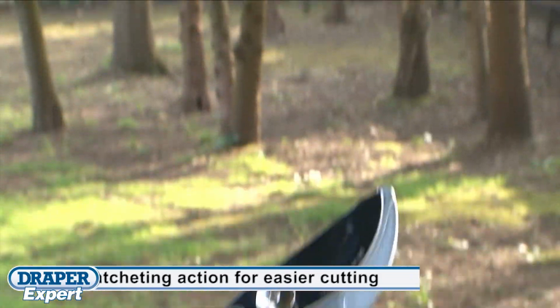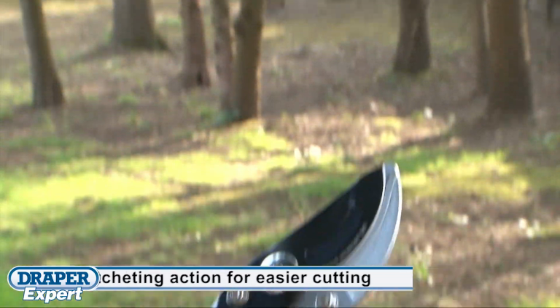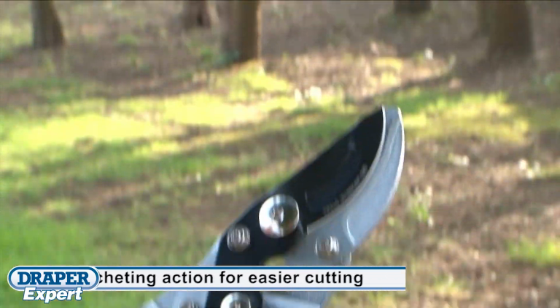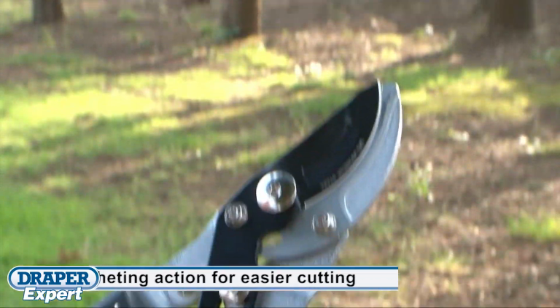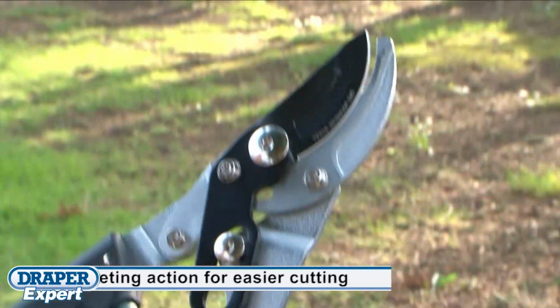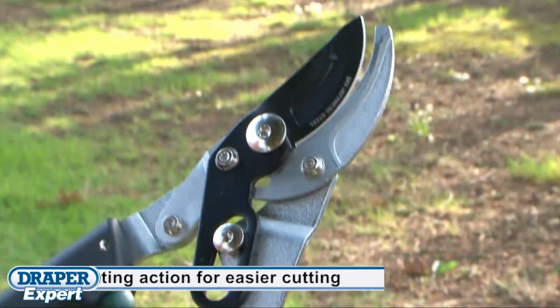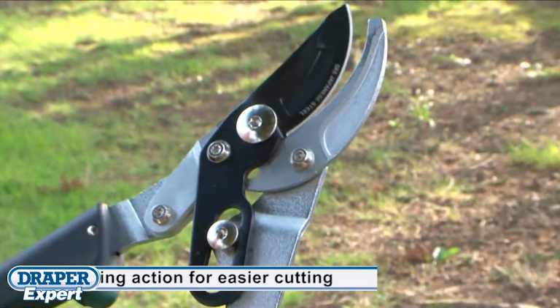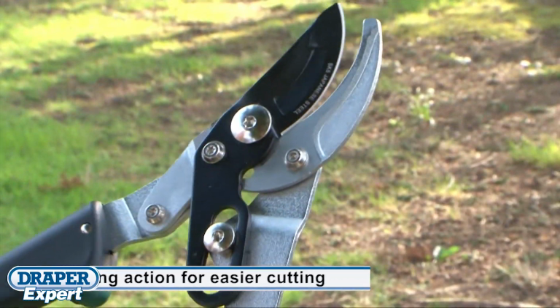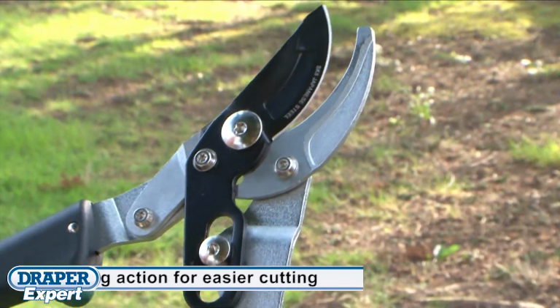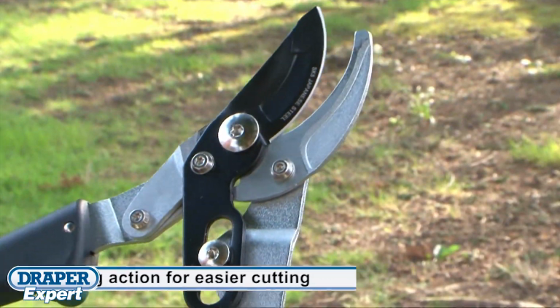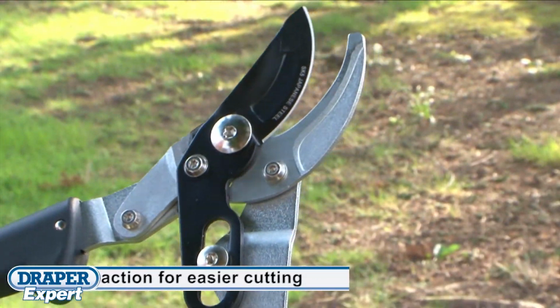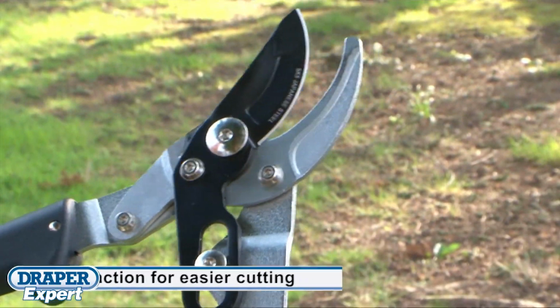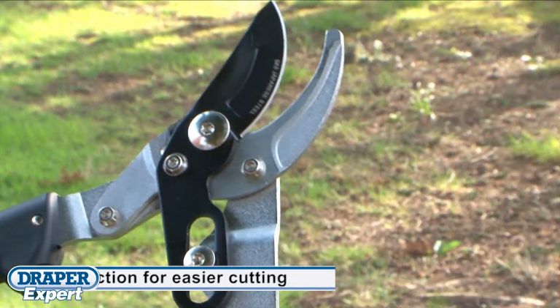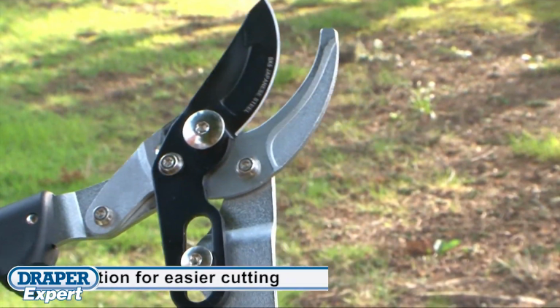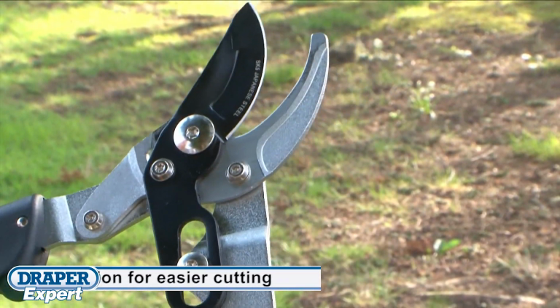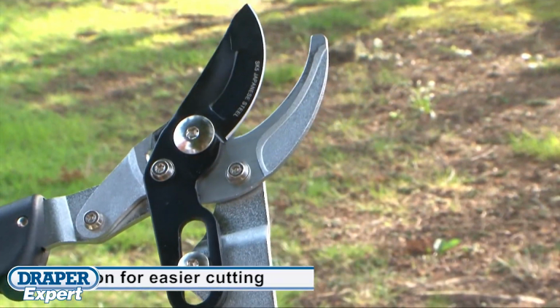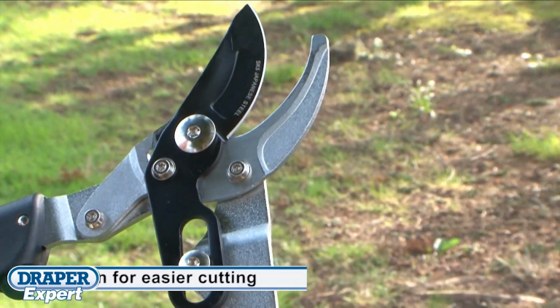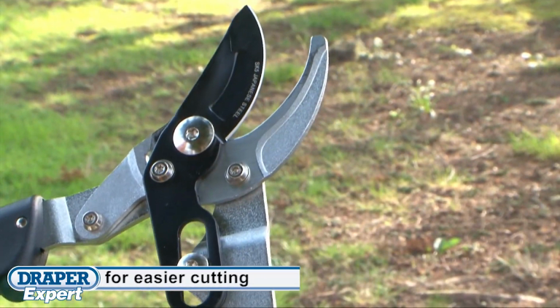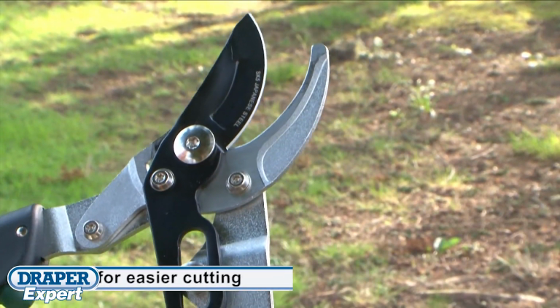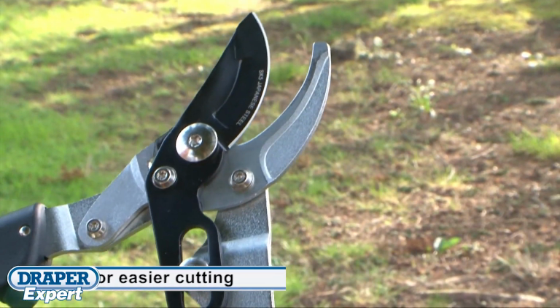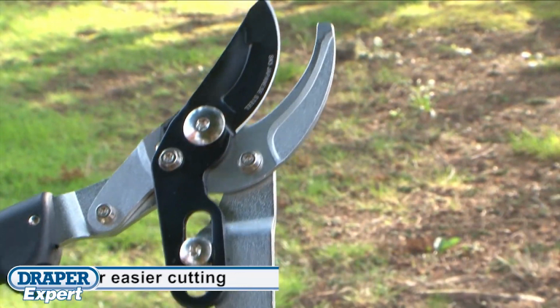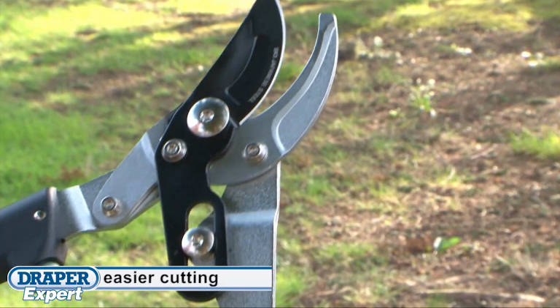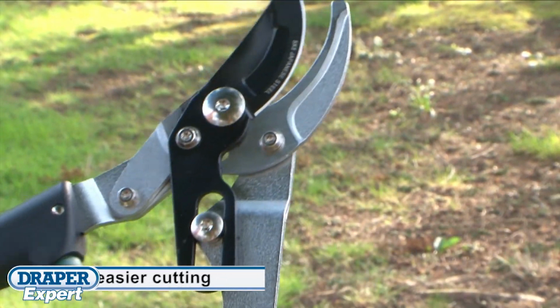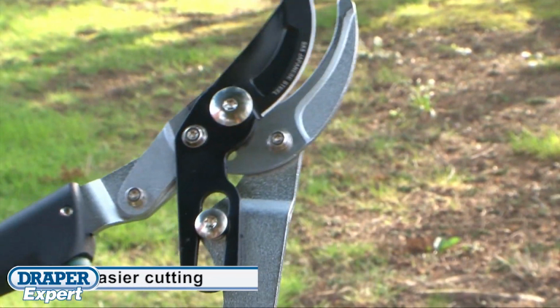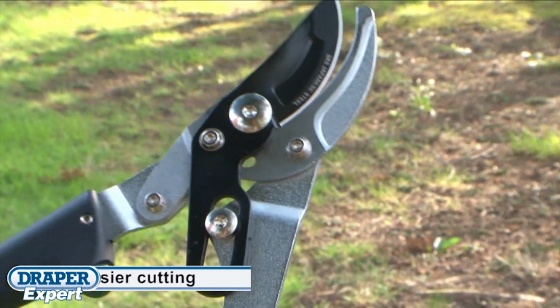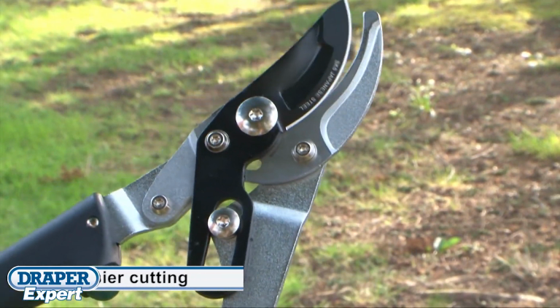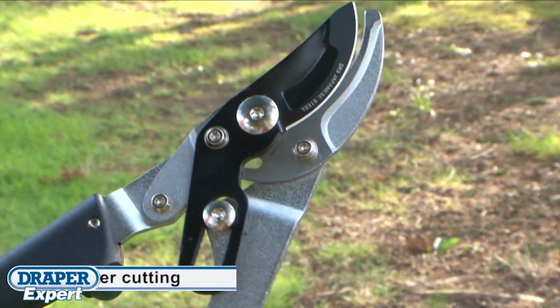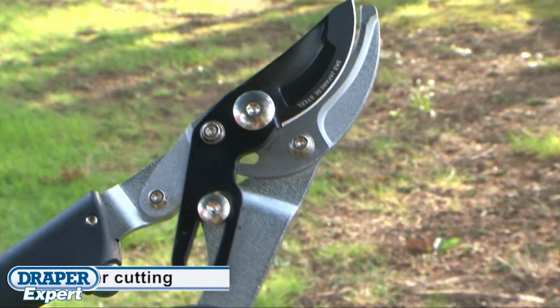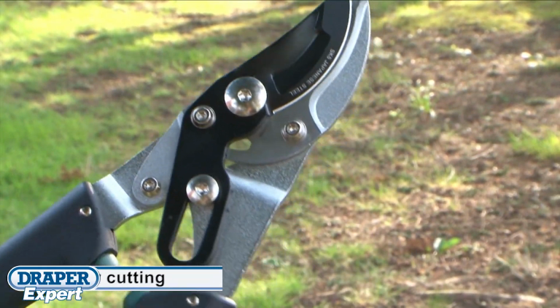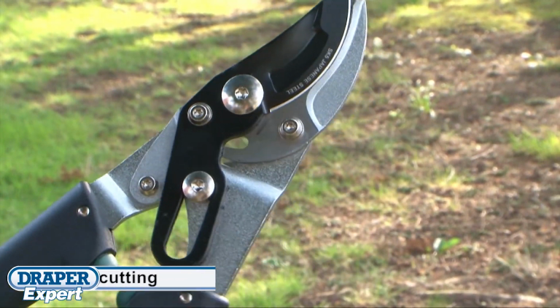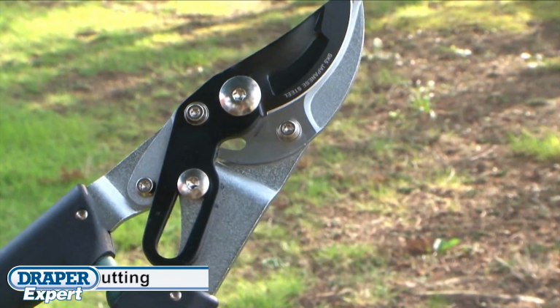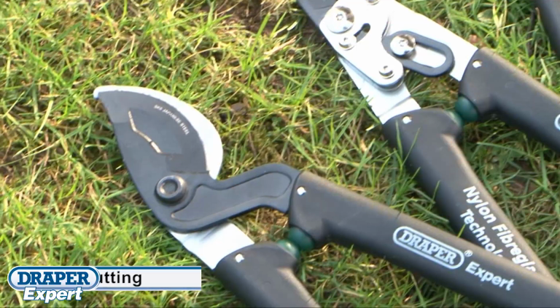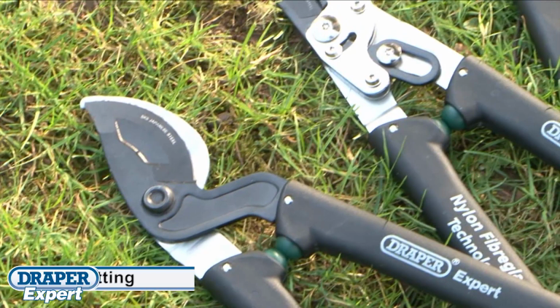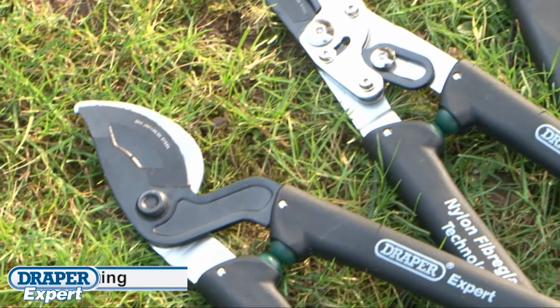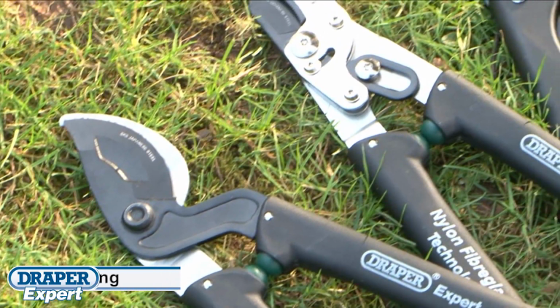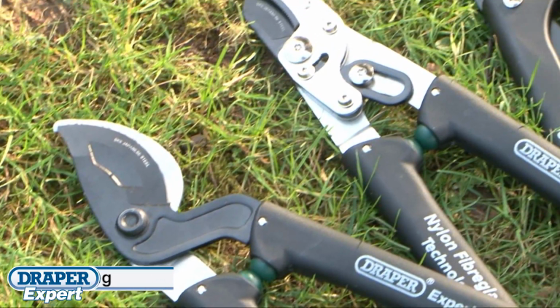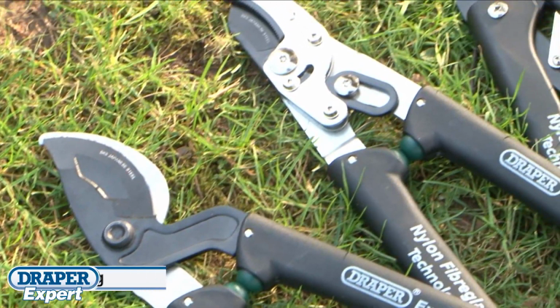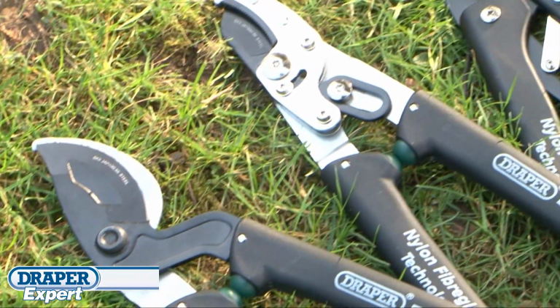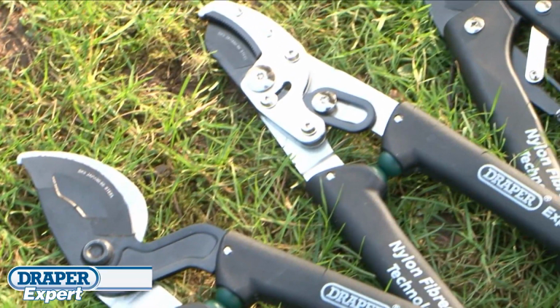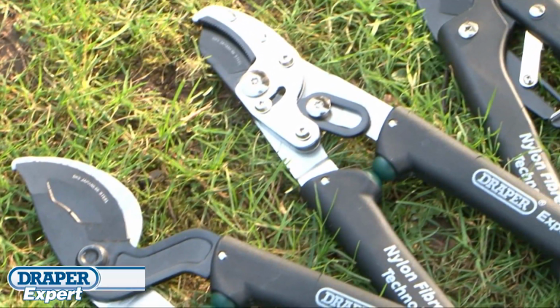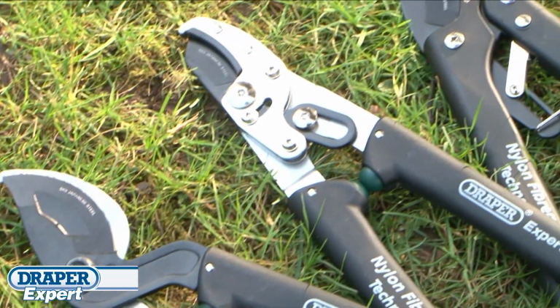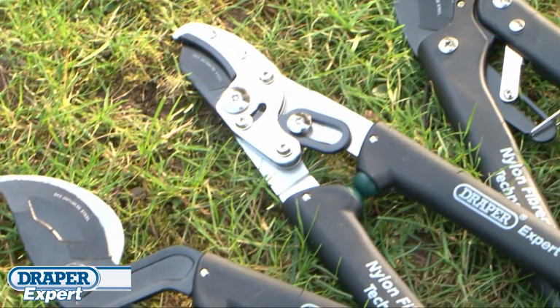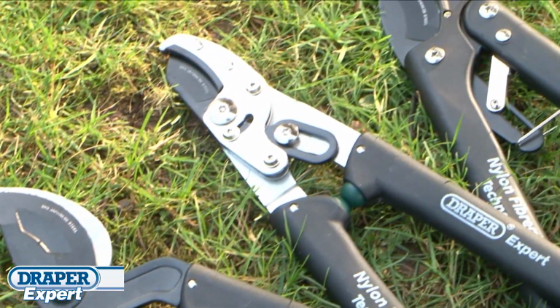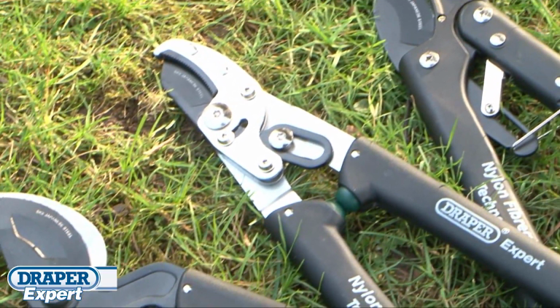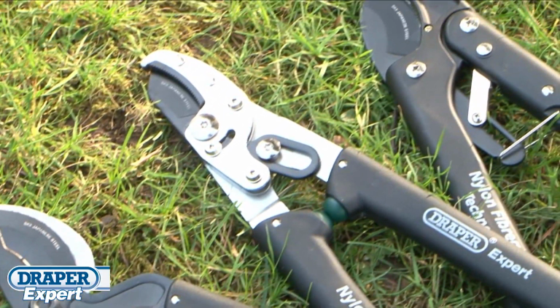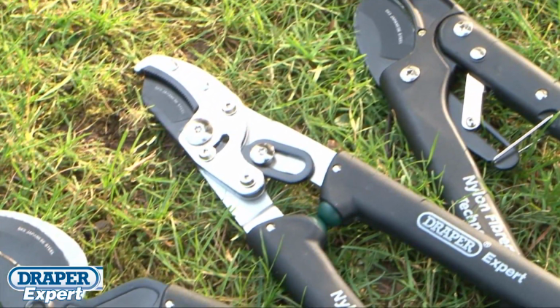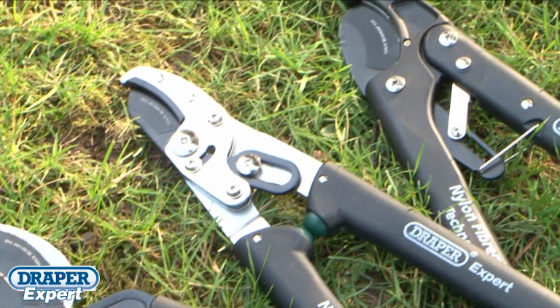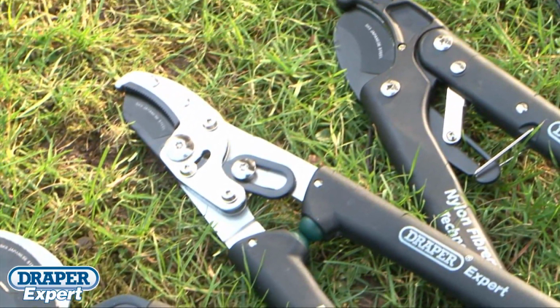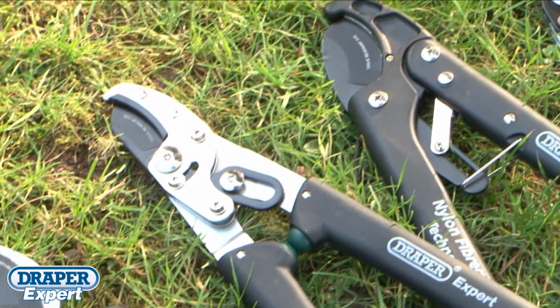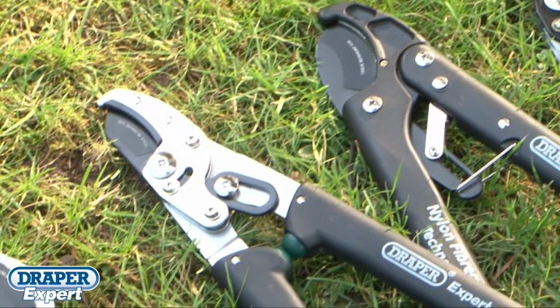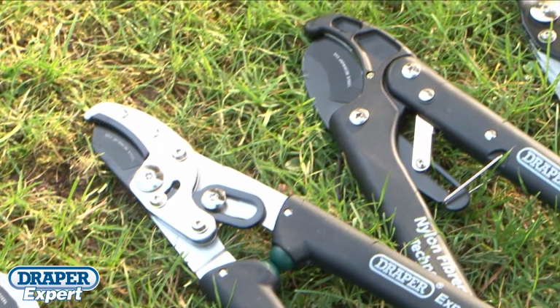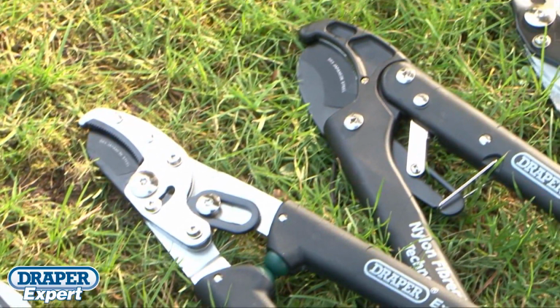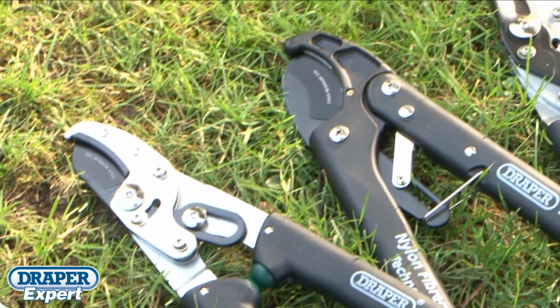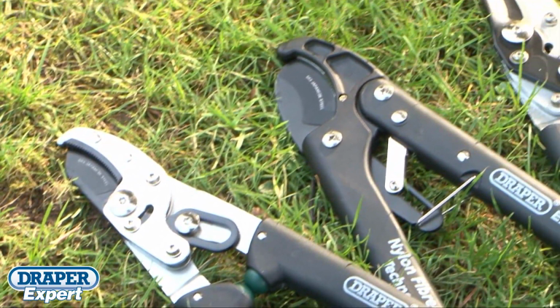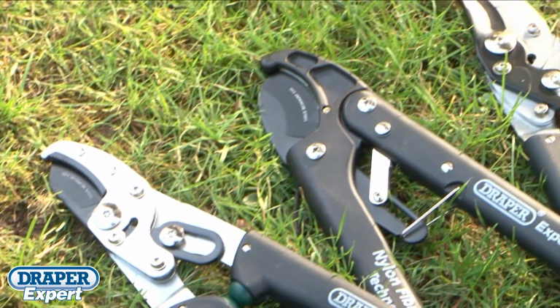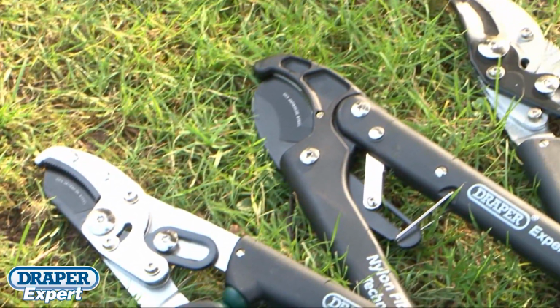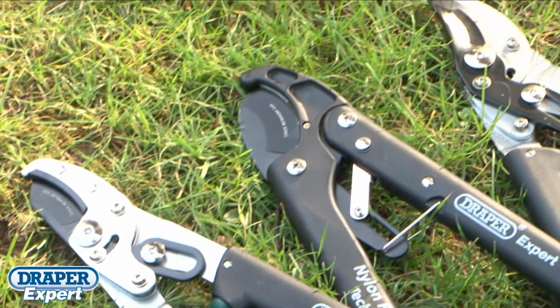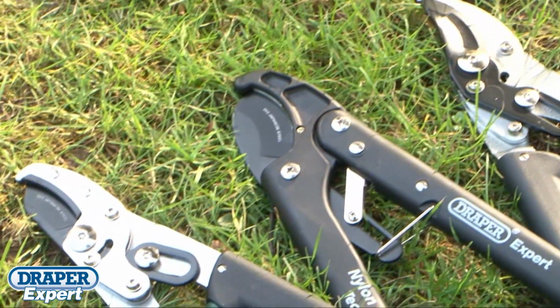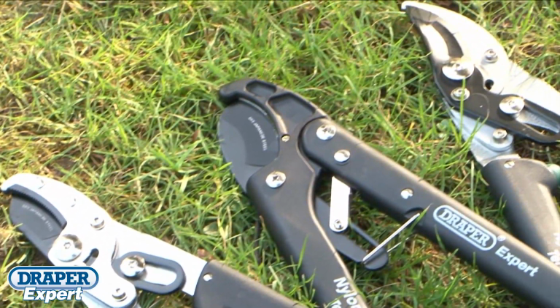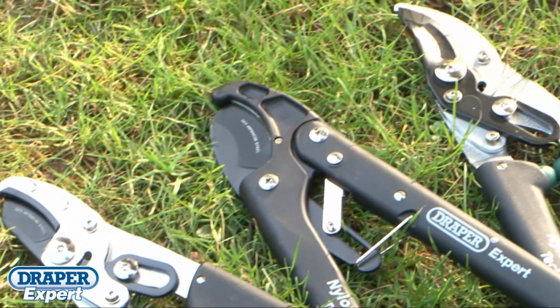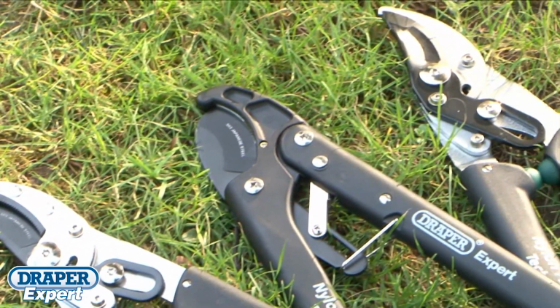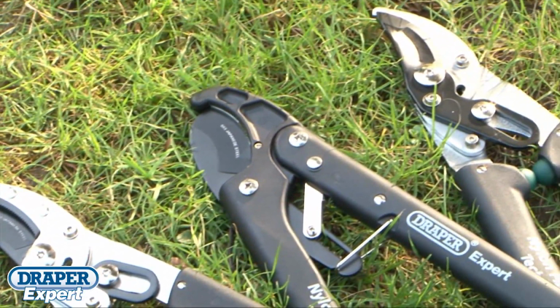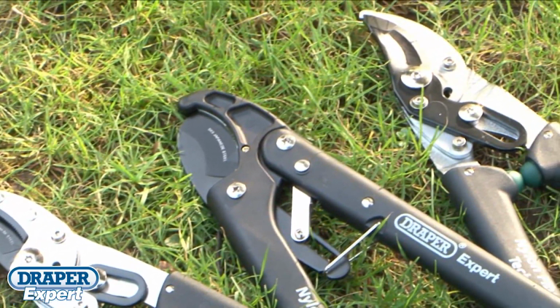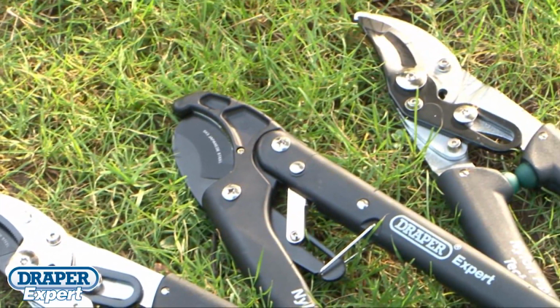Draper expert nylon fiberglass handled loppers really do give comfort and ease of use and require less effort.